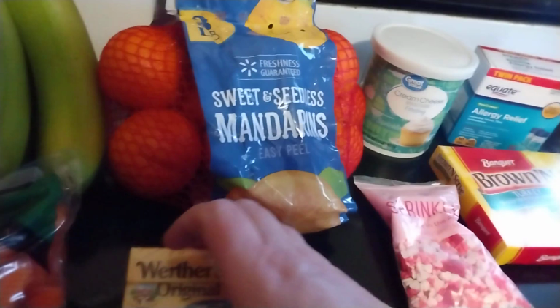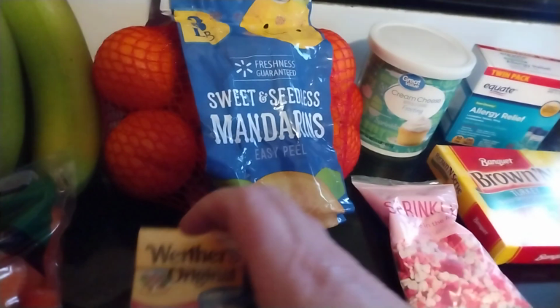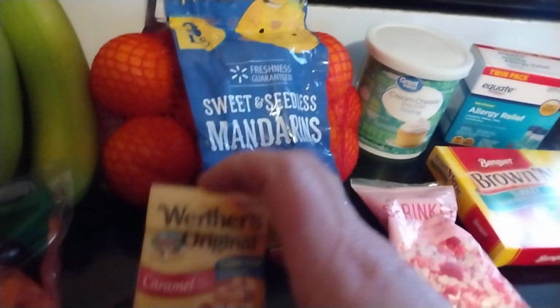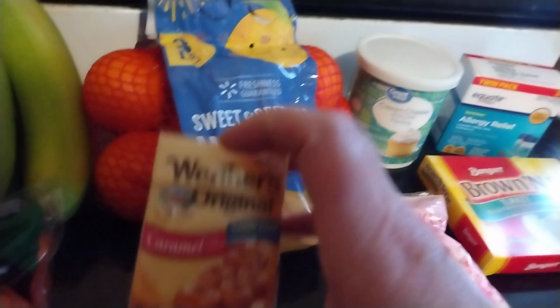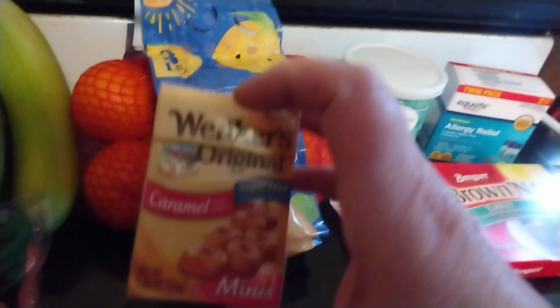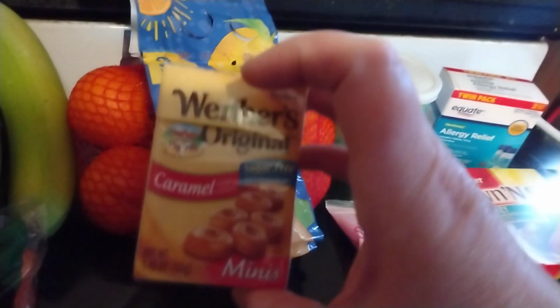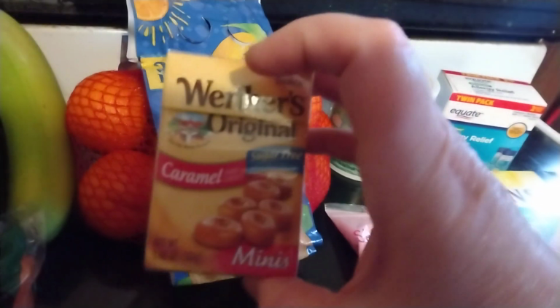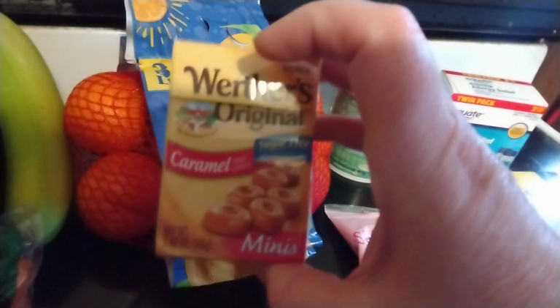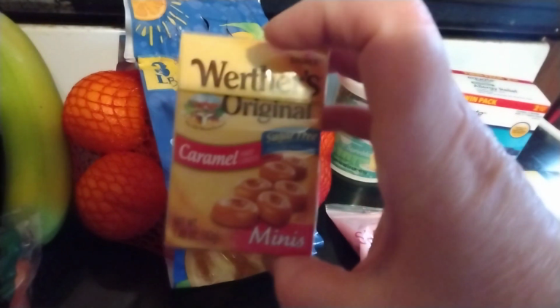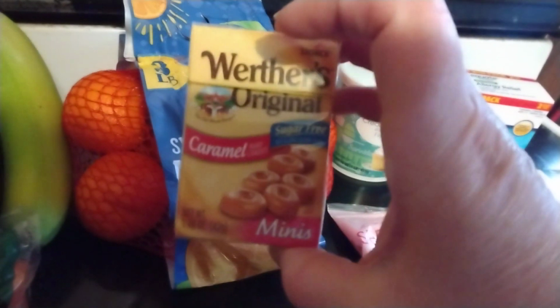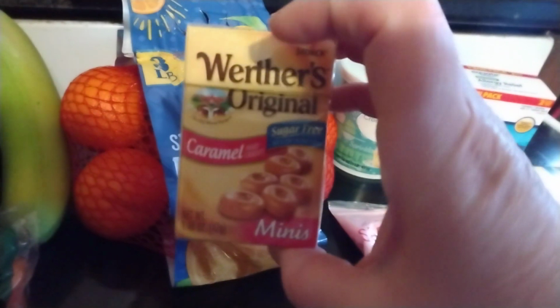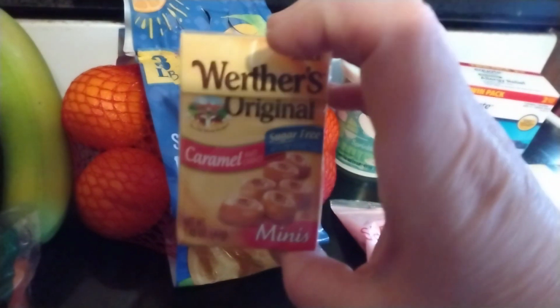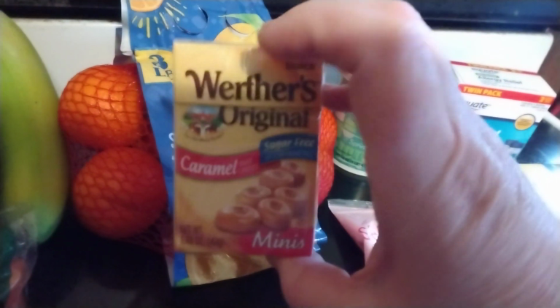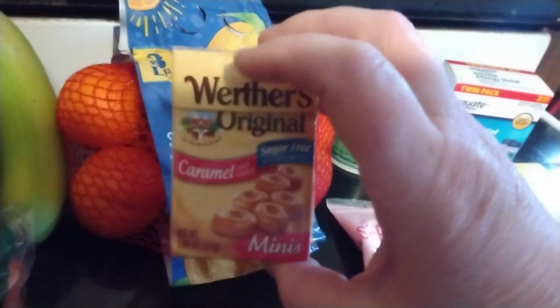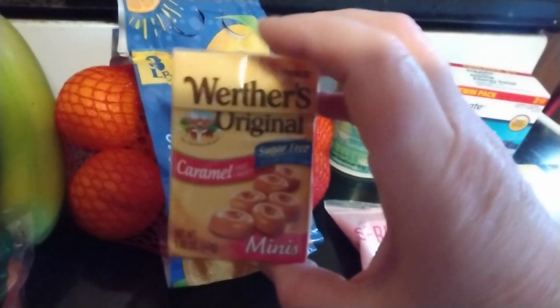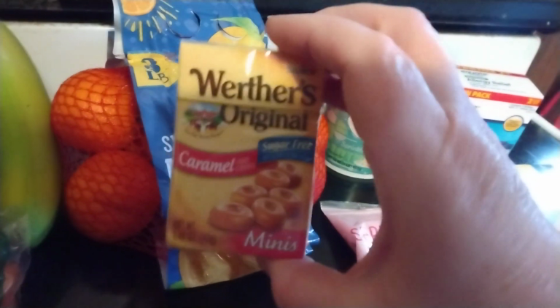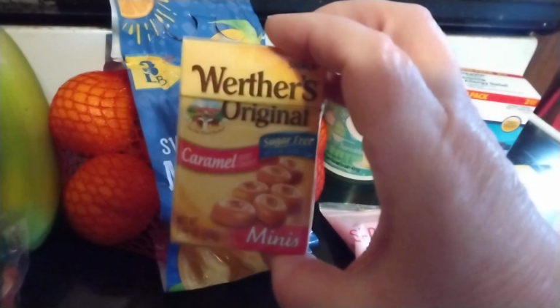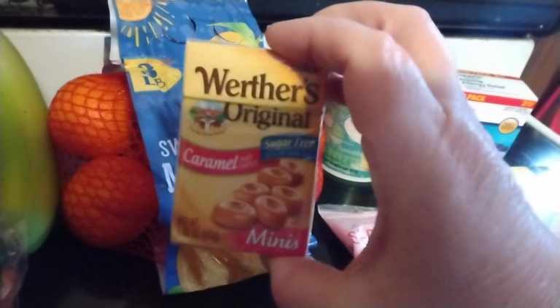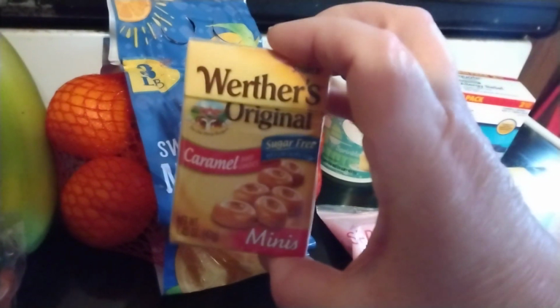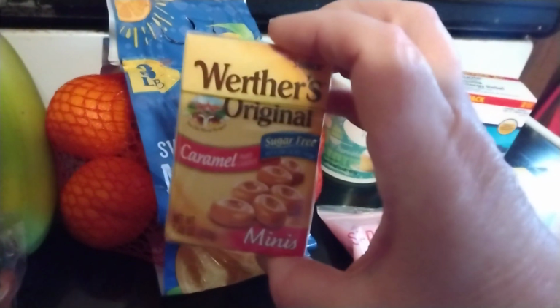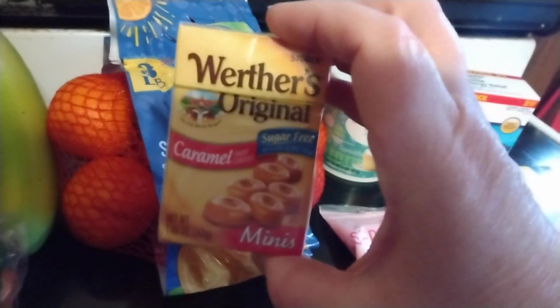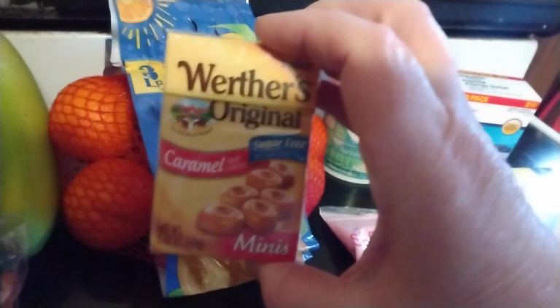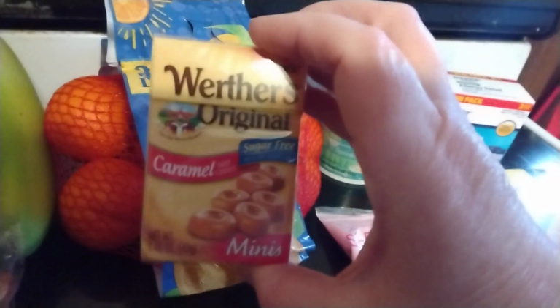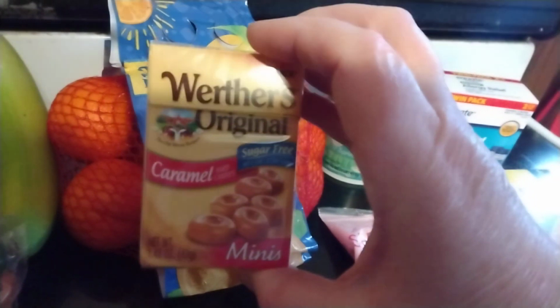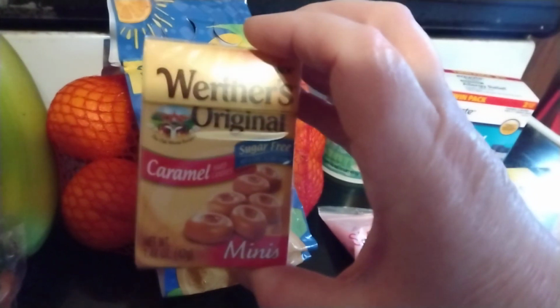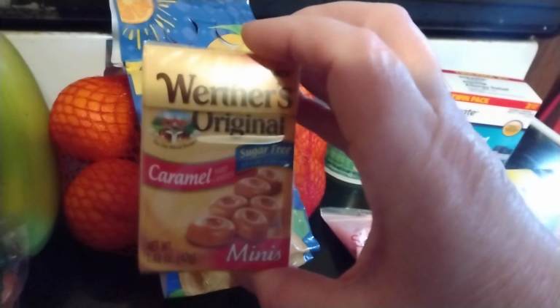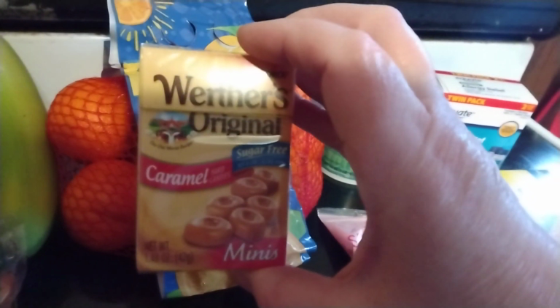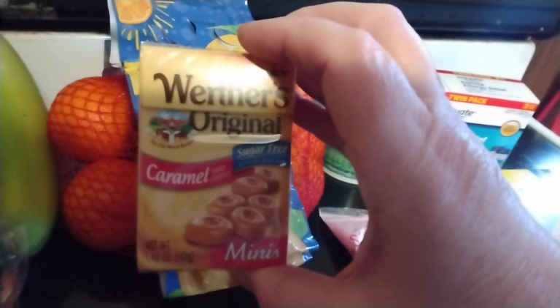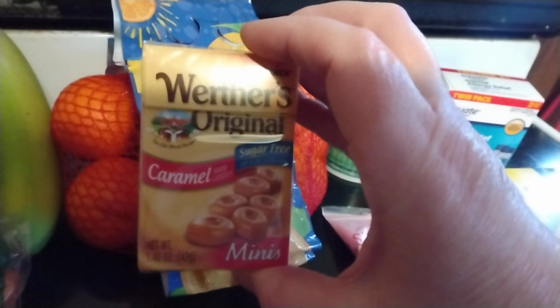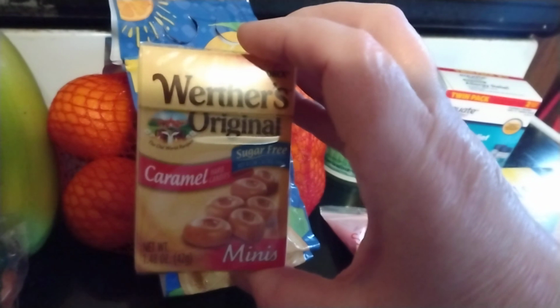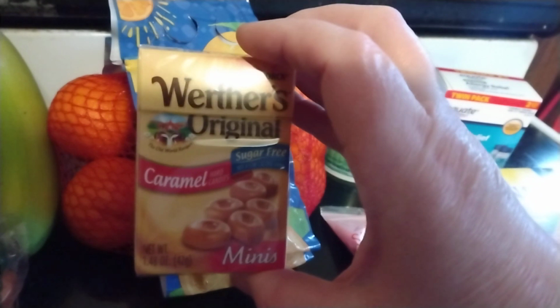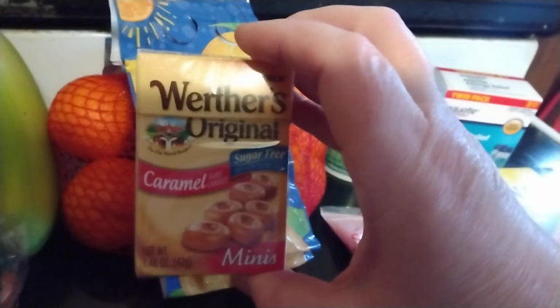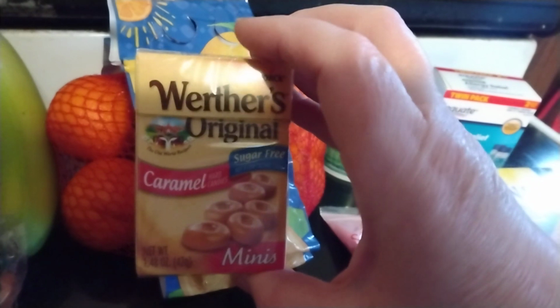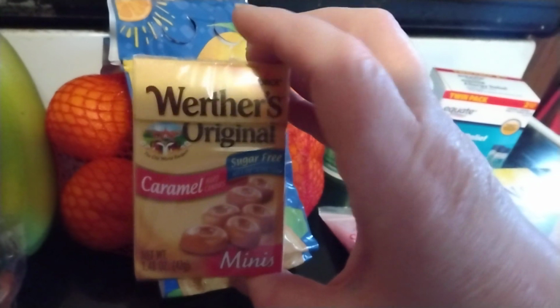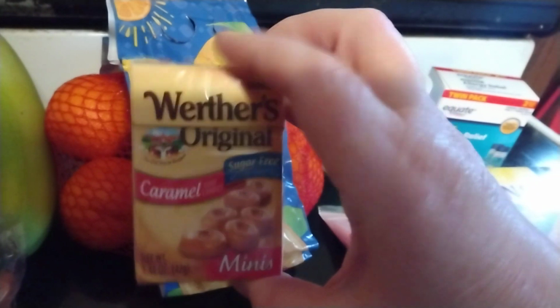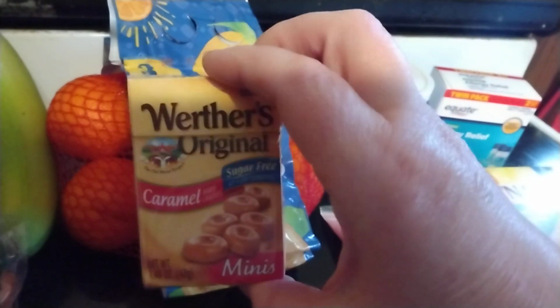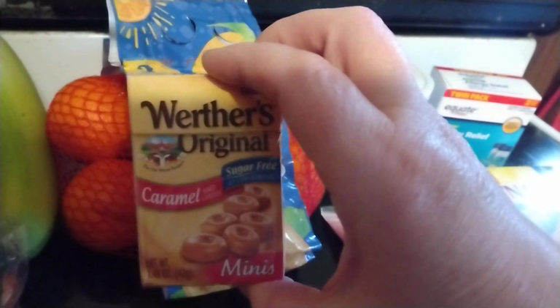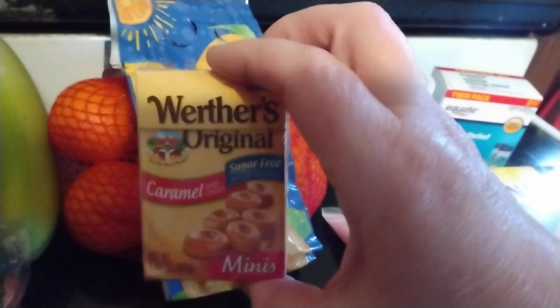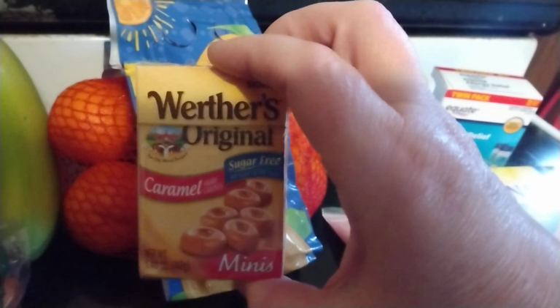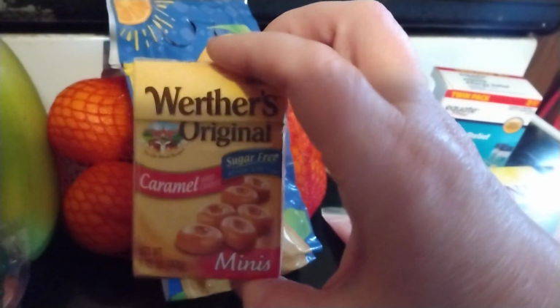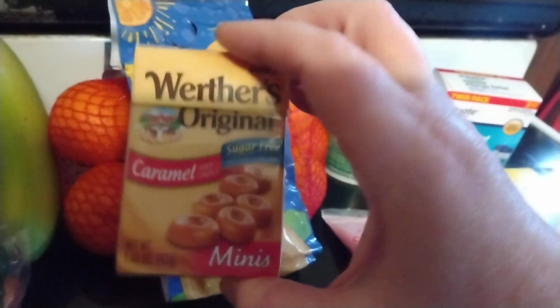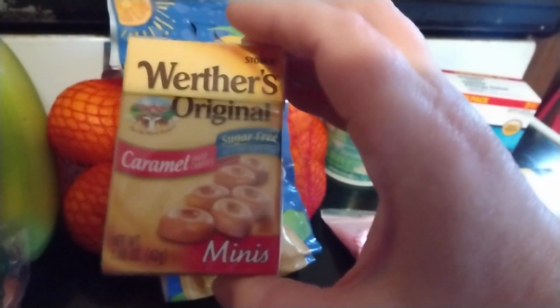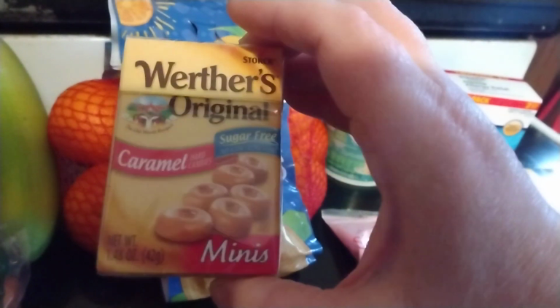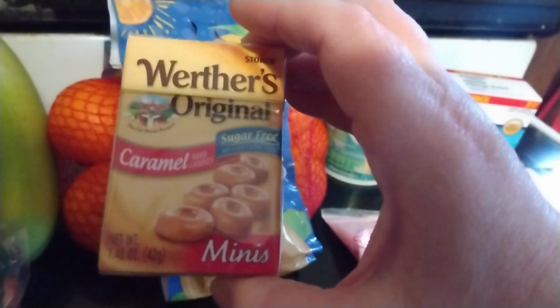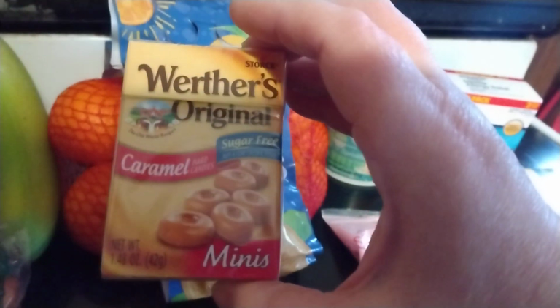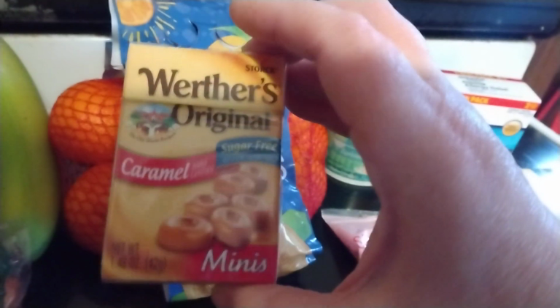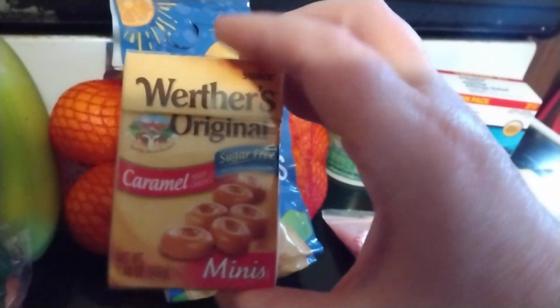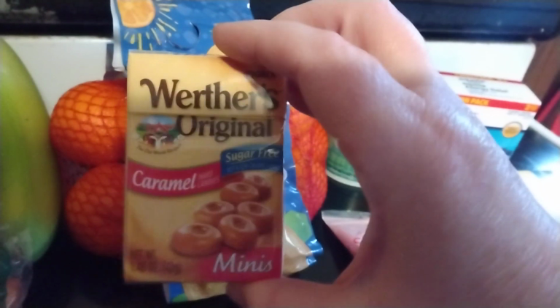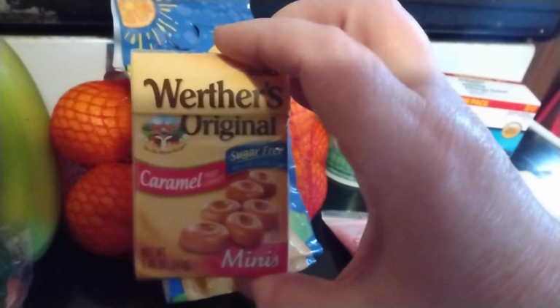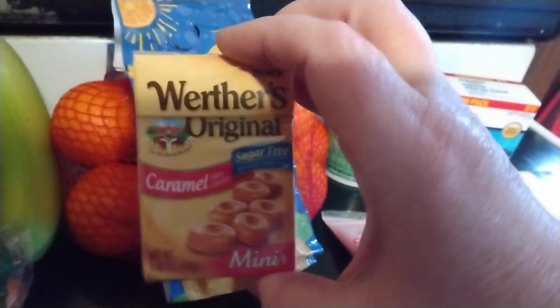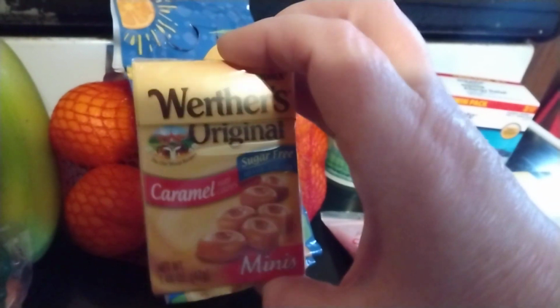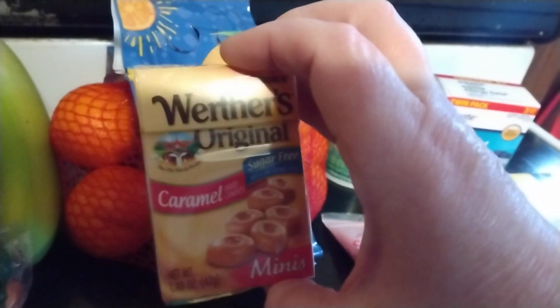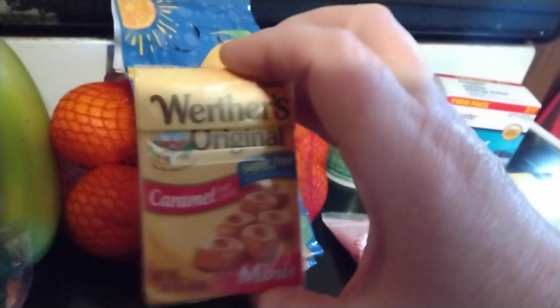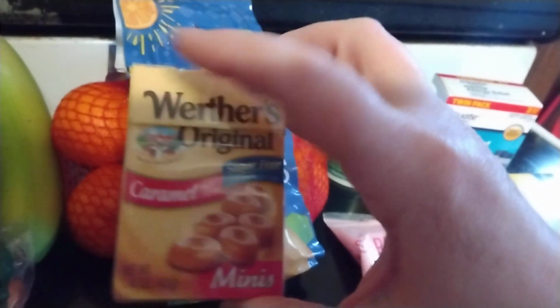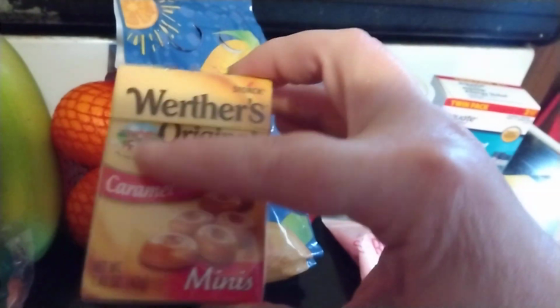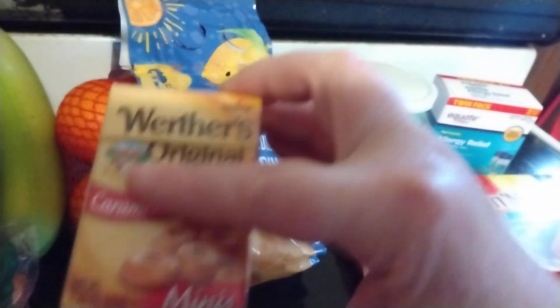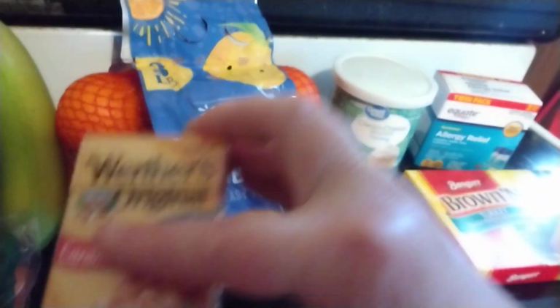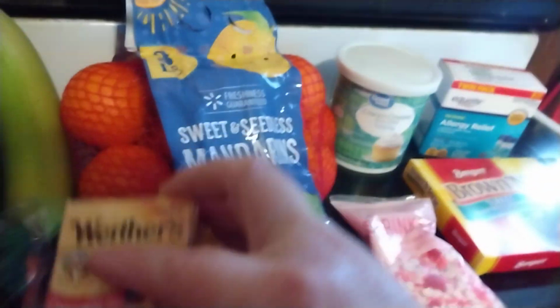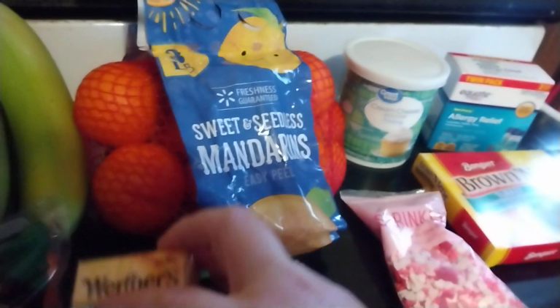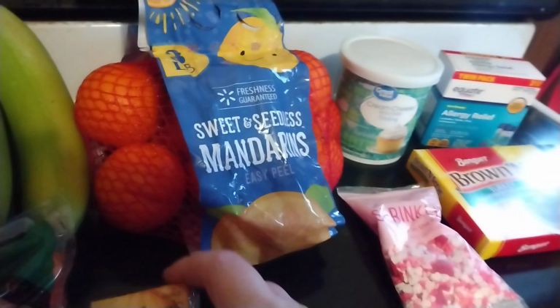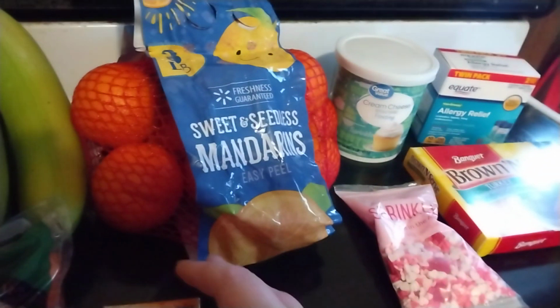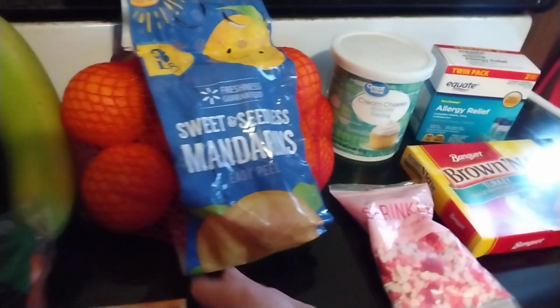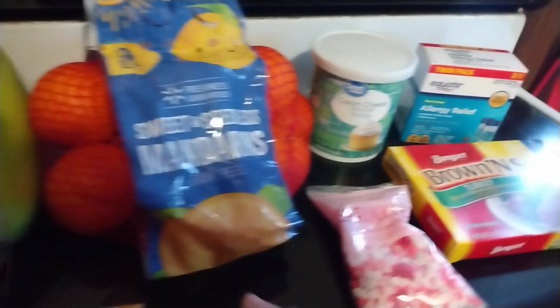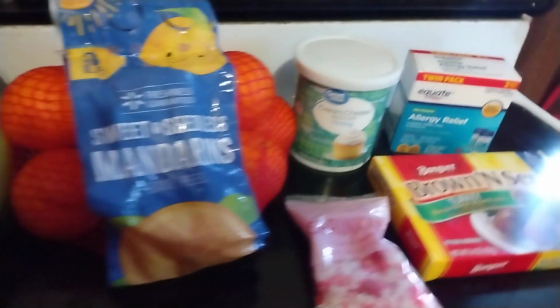Complete impulse purchase at the register, but I love these — these Werther's Original caramel hard candies. So I grabbed some of those at the register.